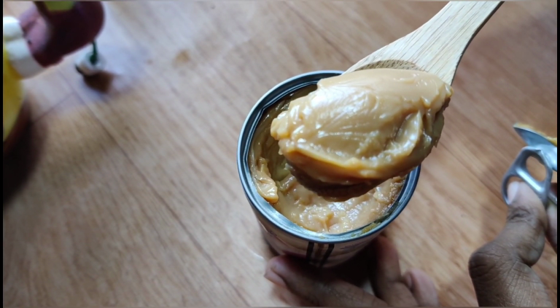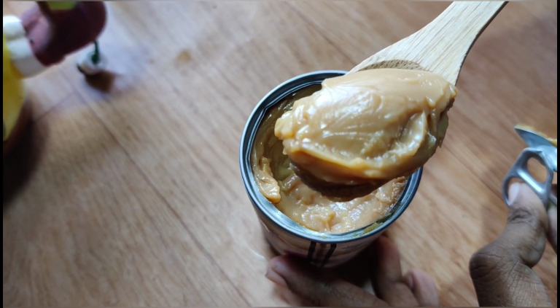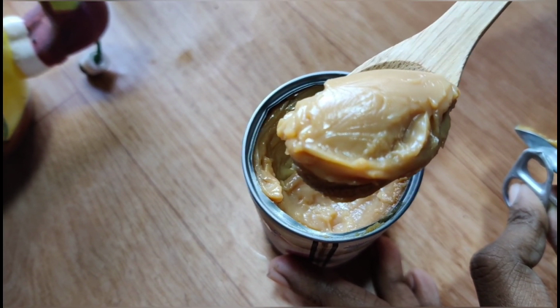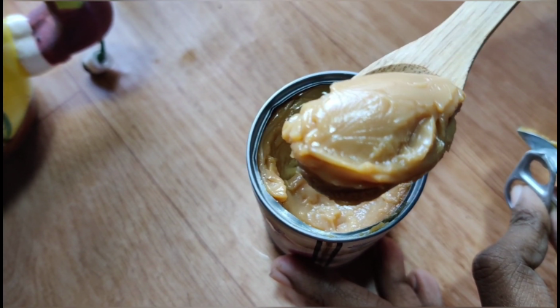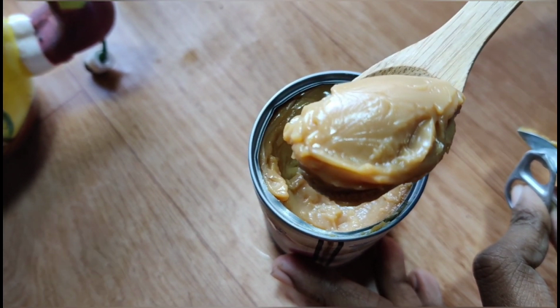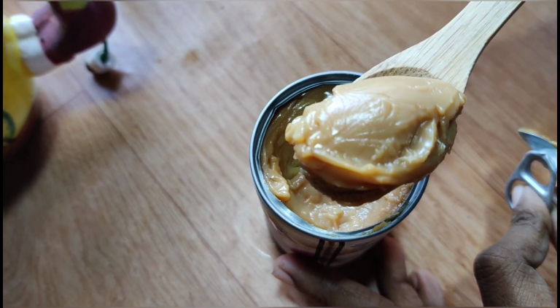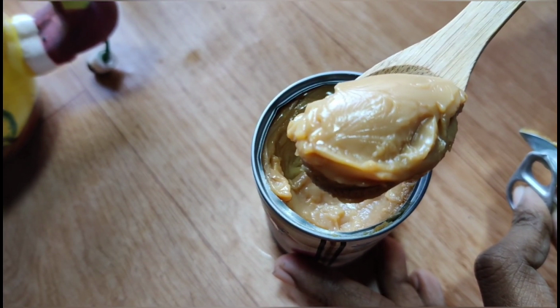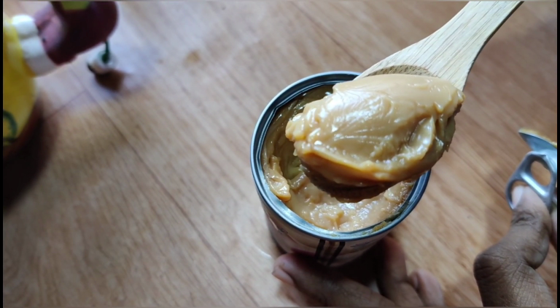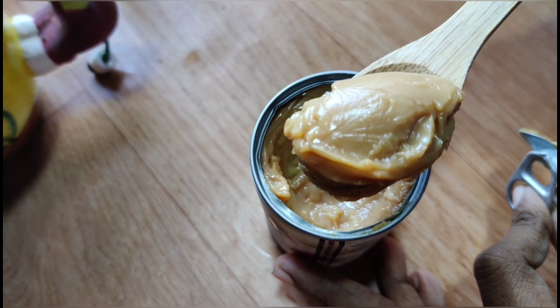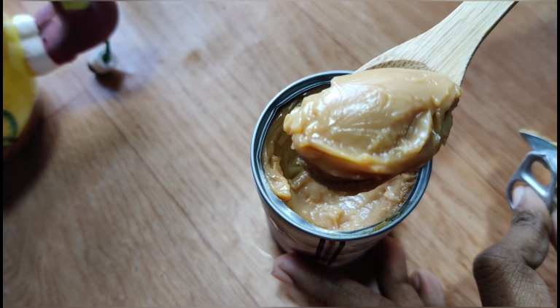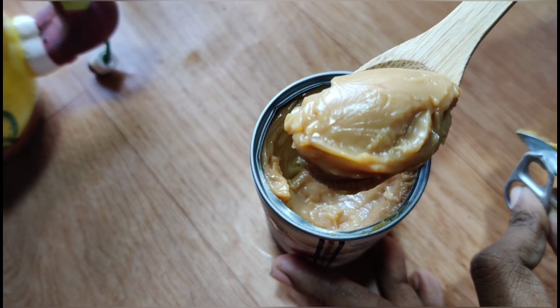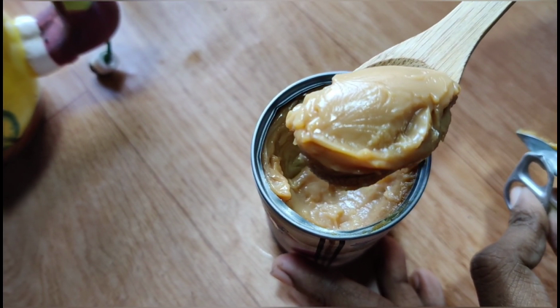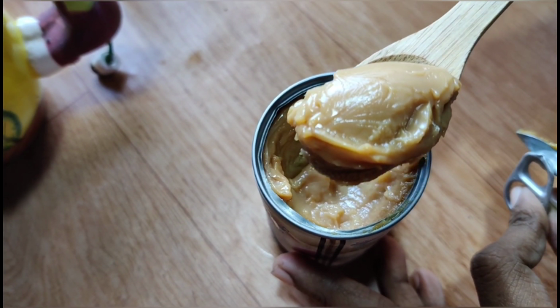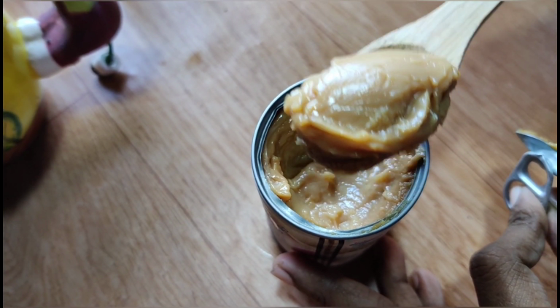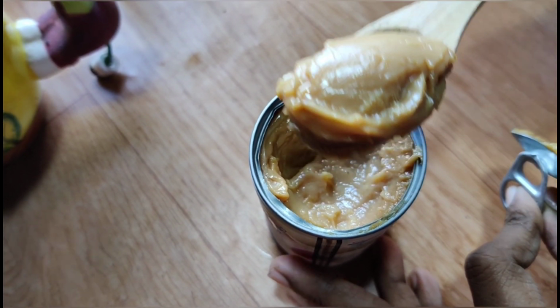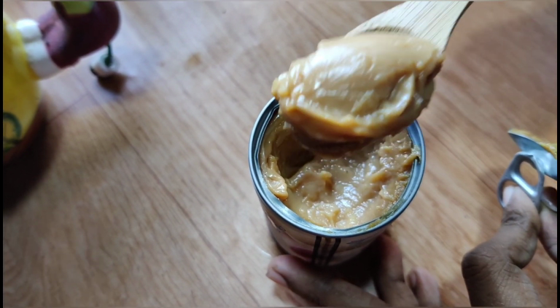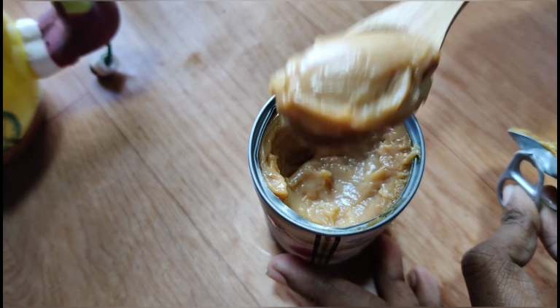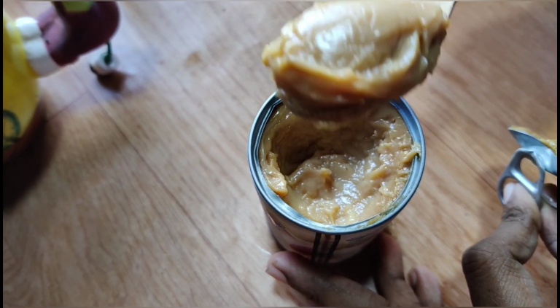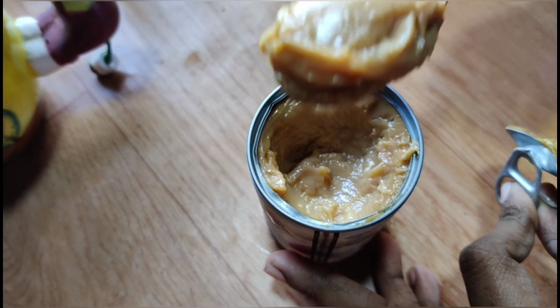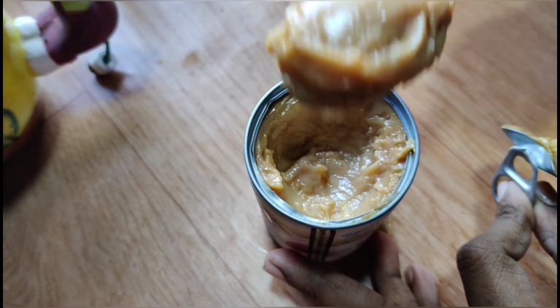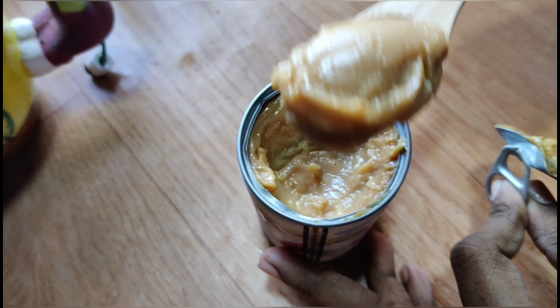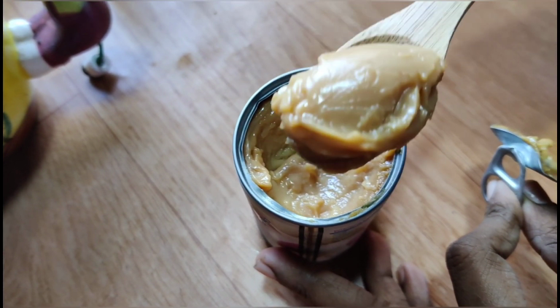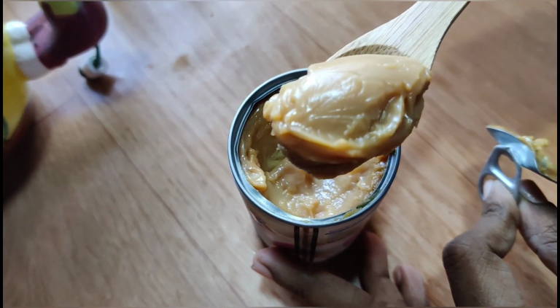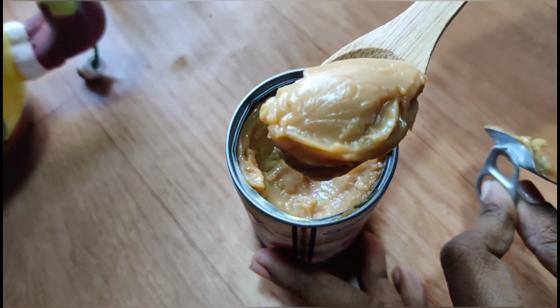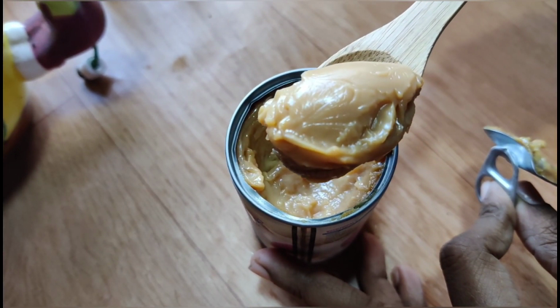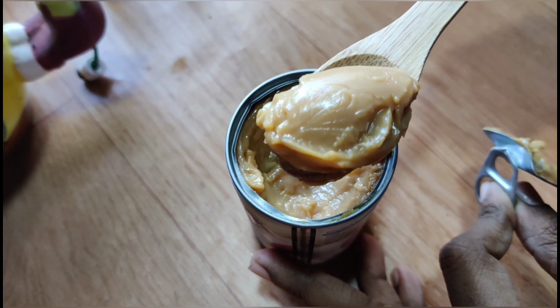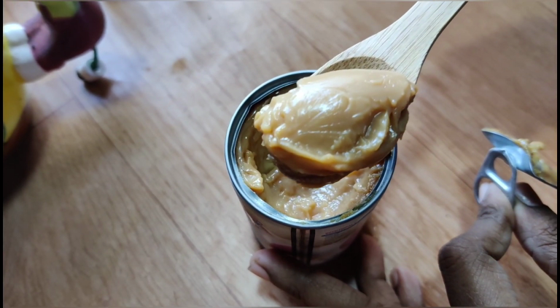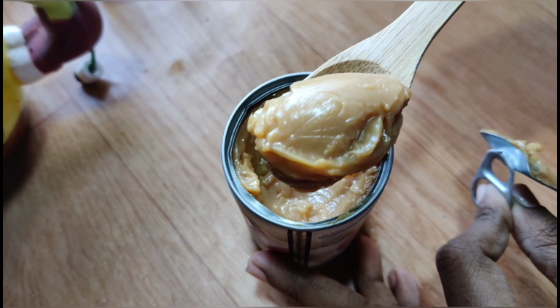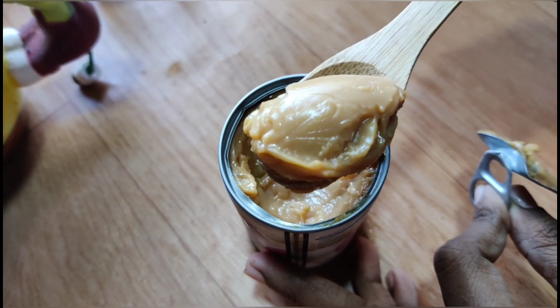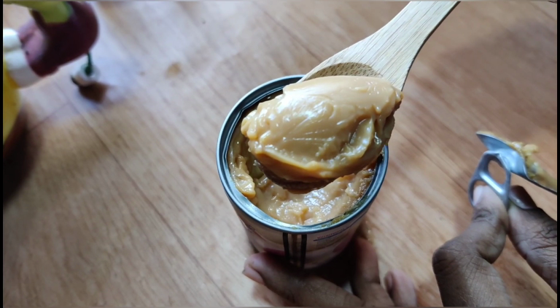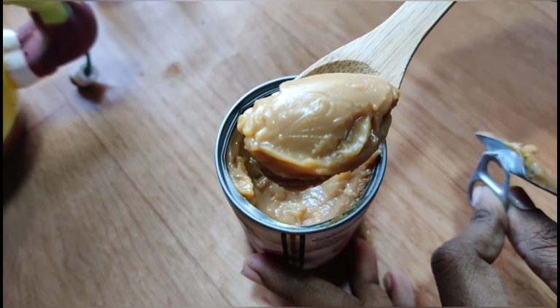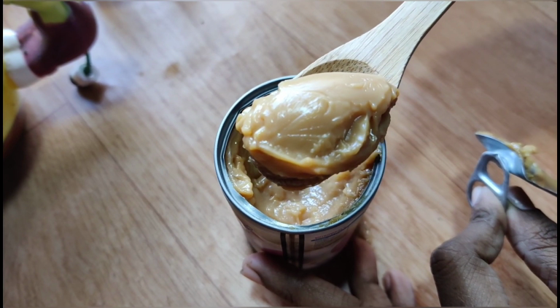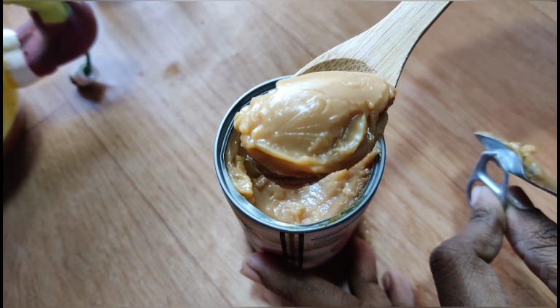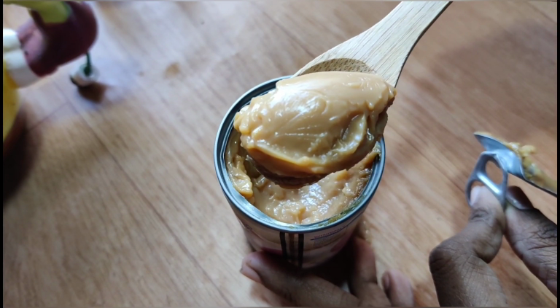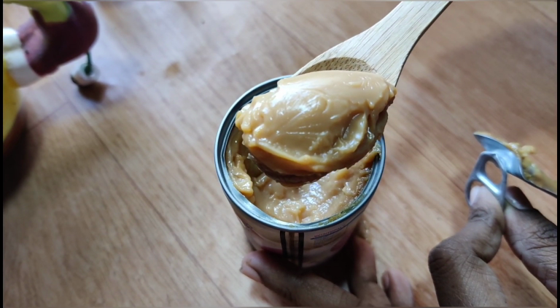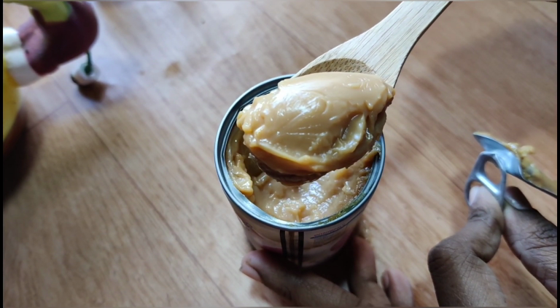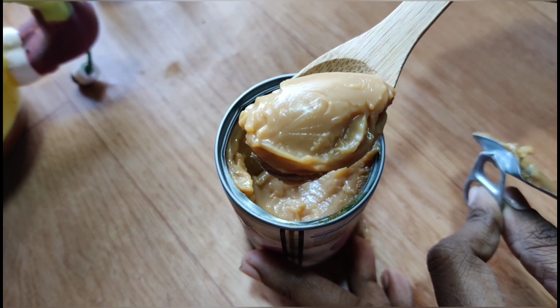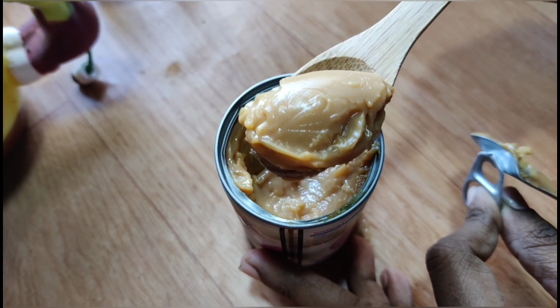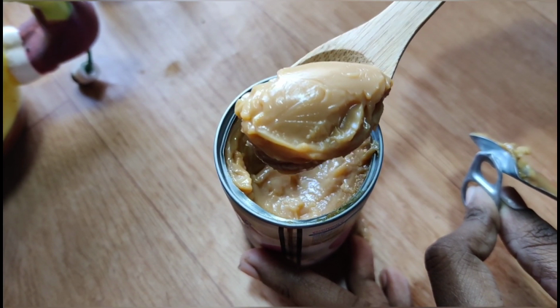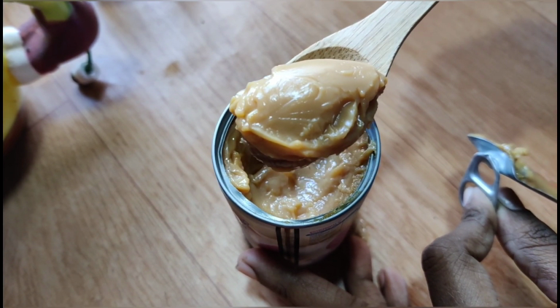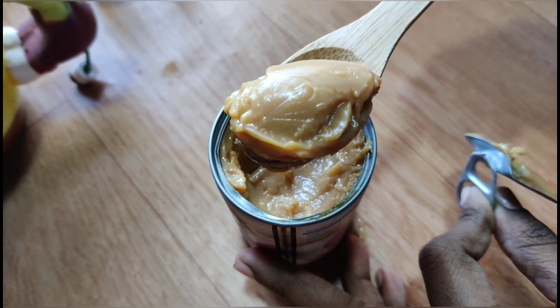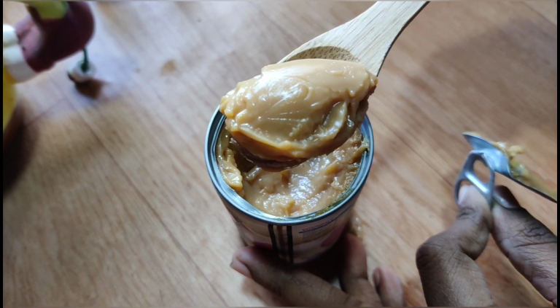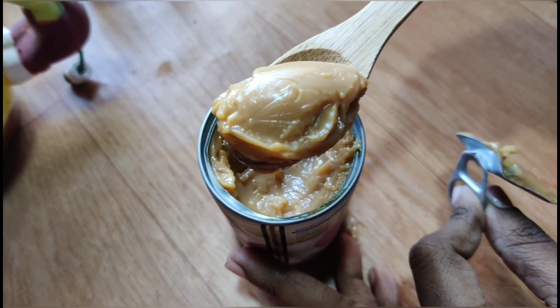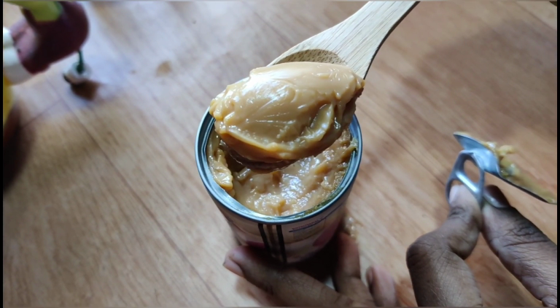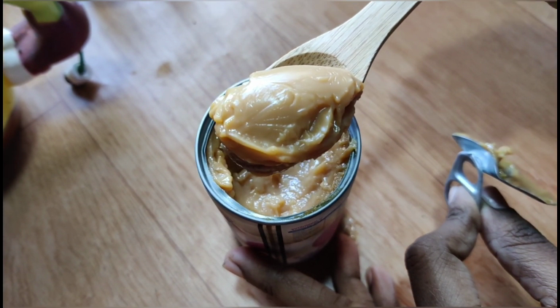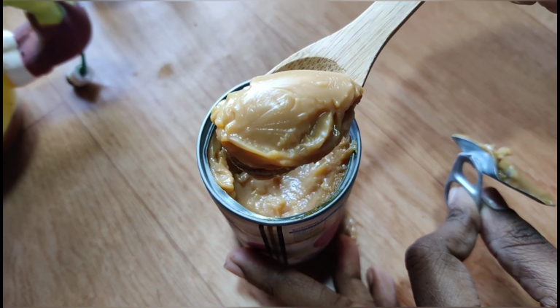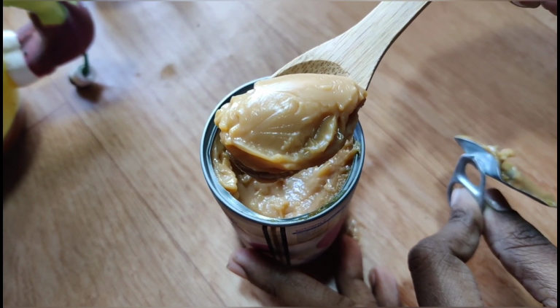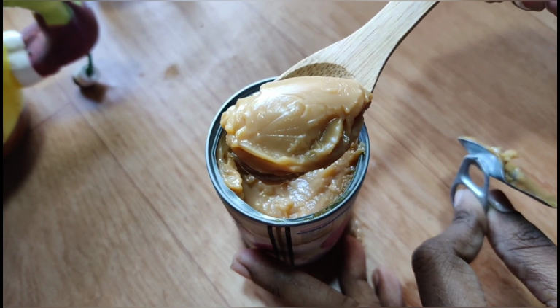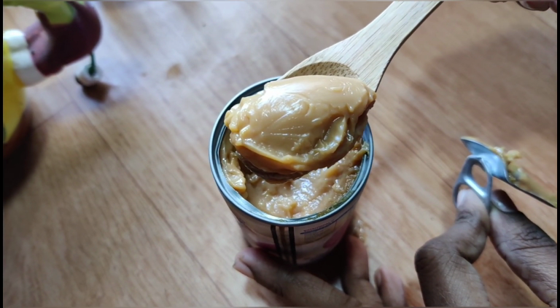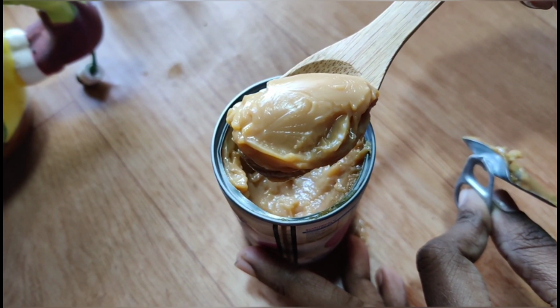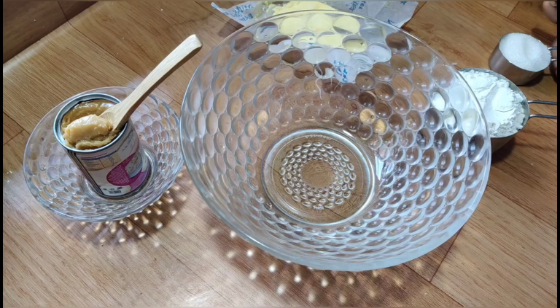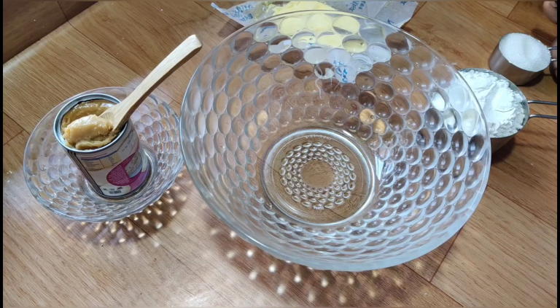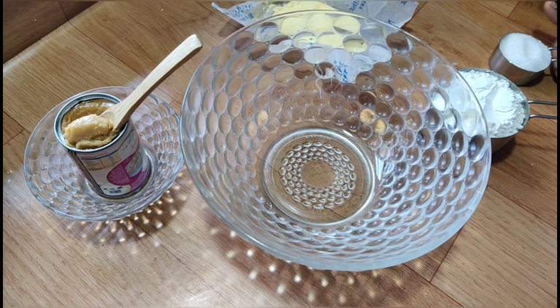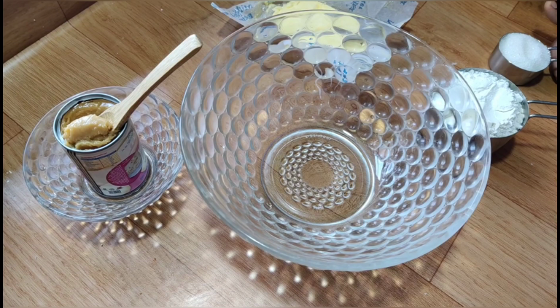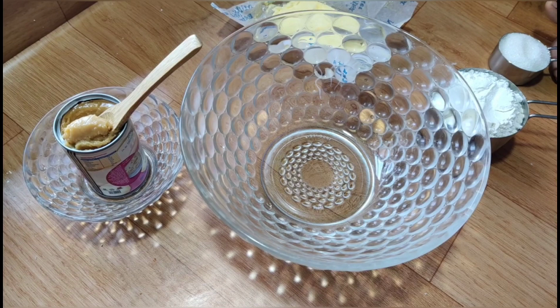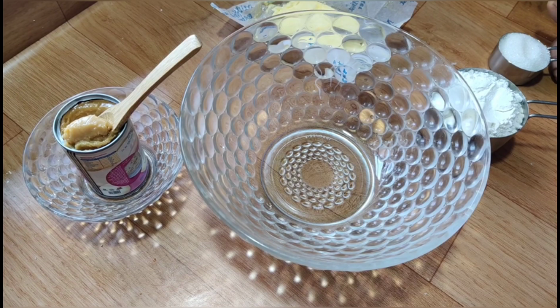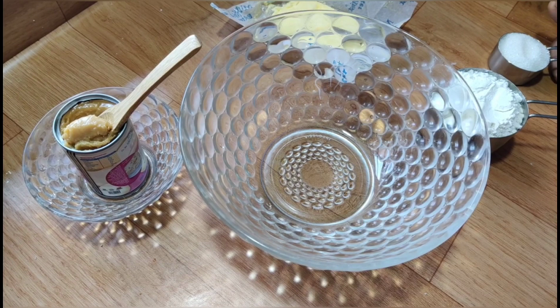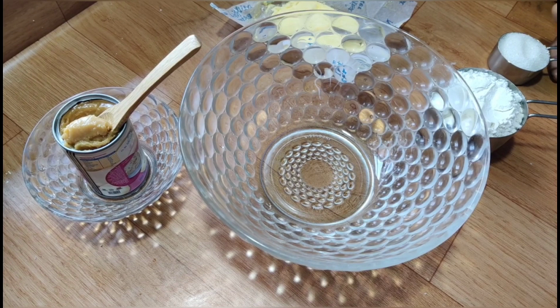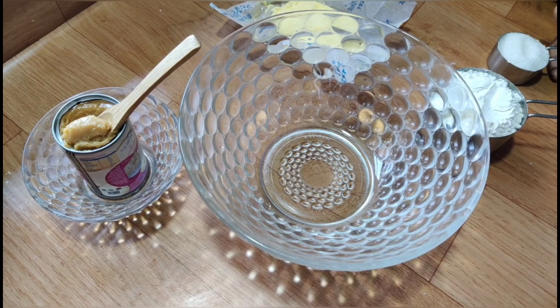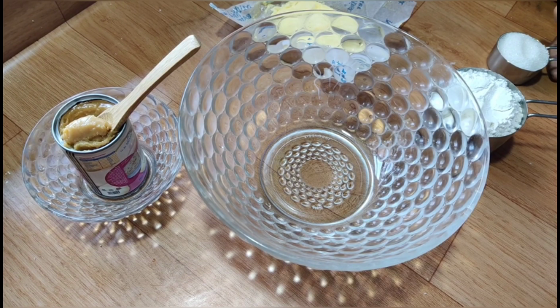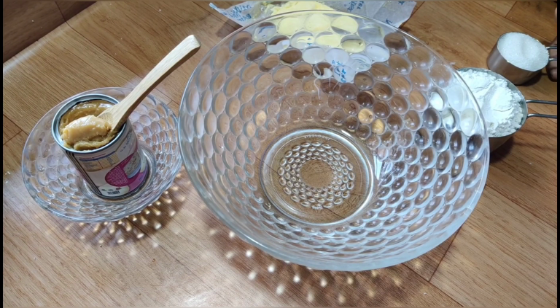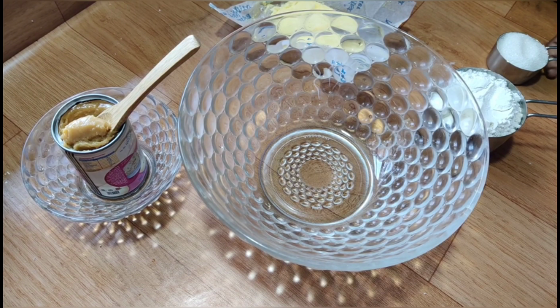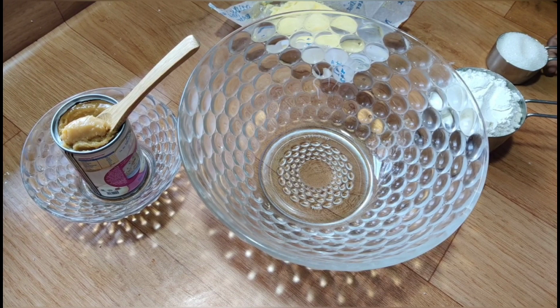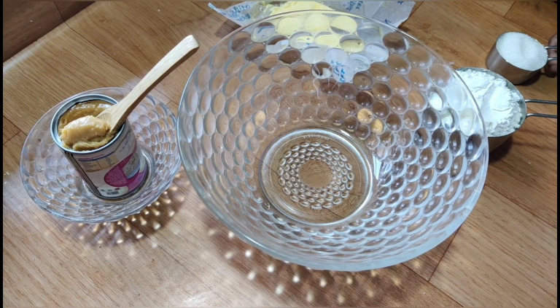Caramel is ready. Now we need the caramel cake.